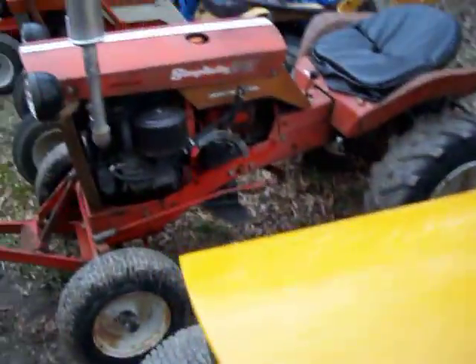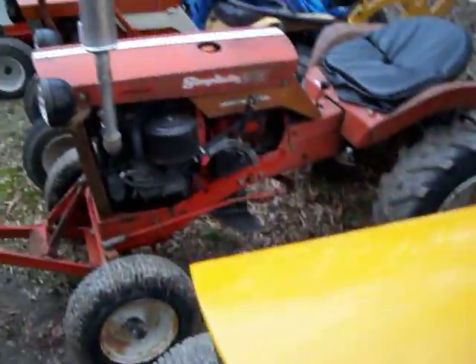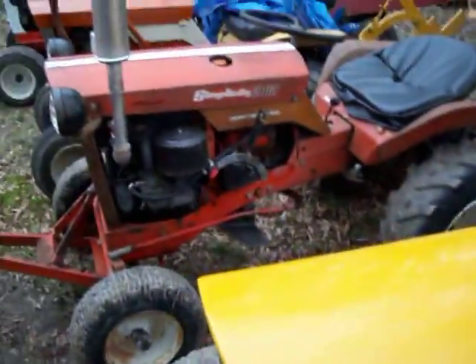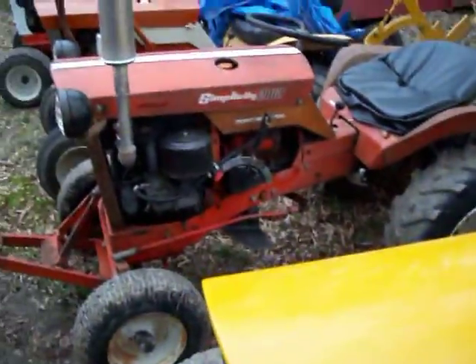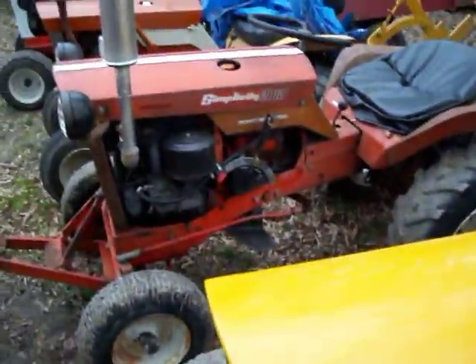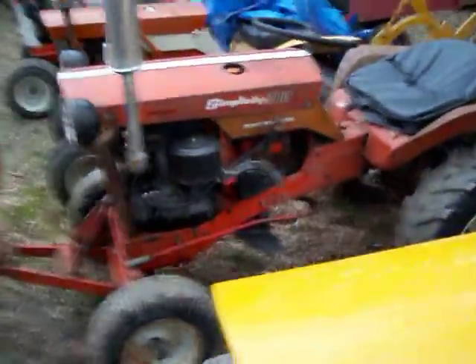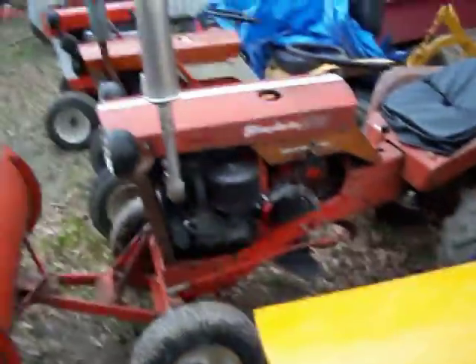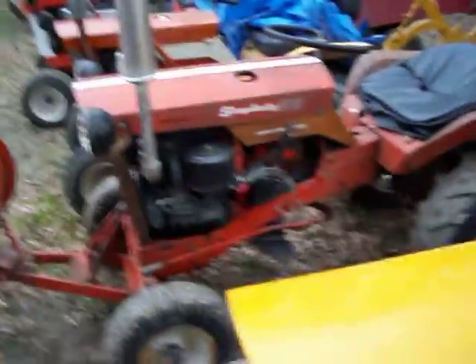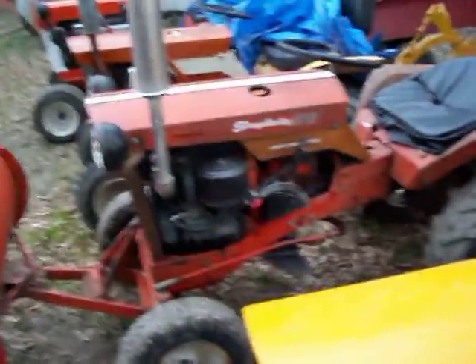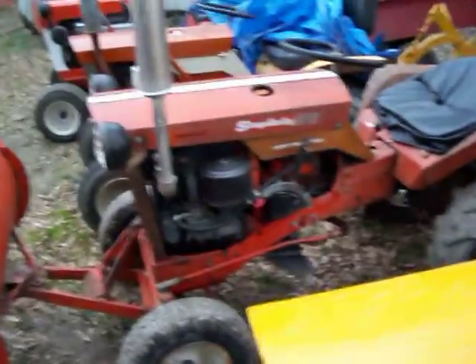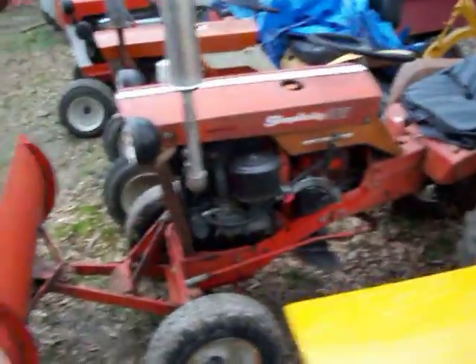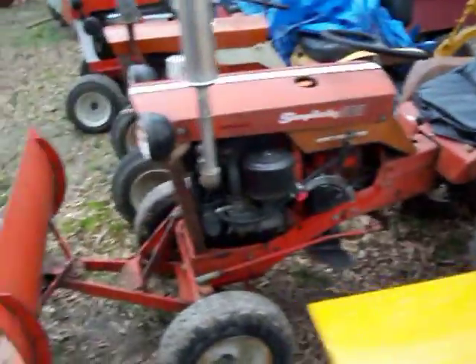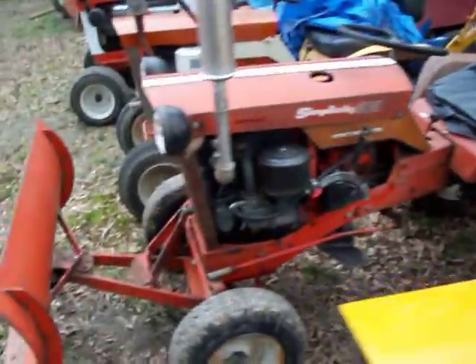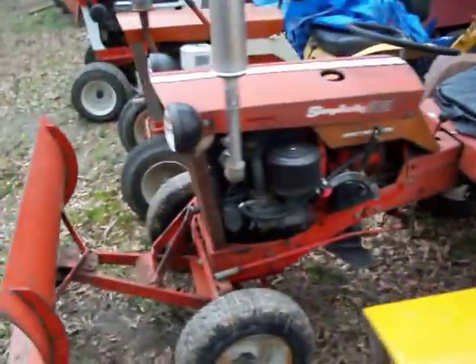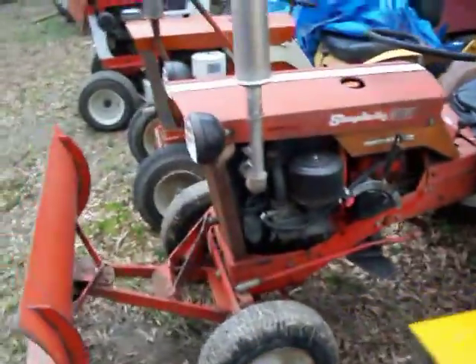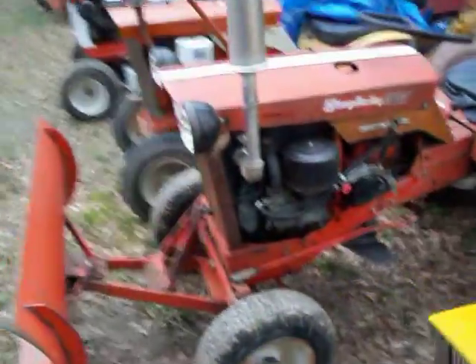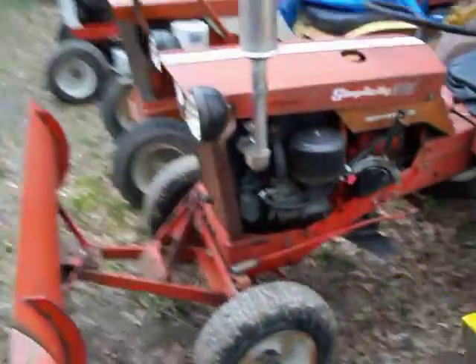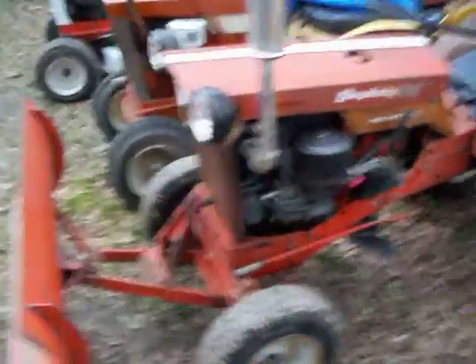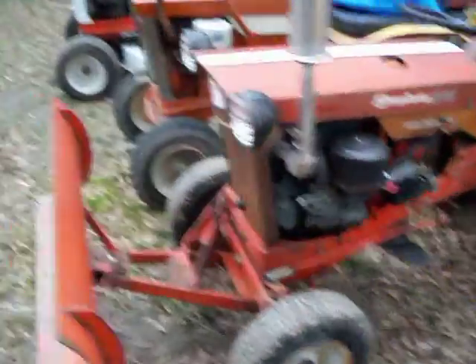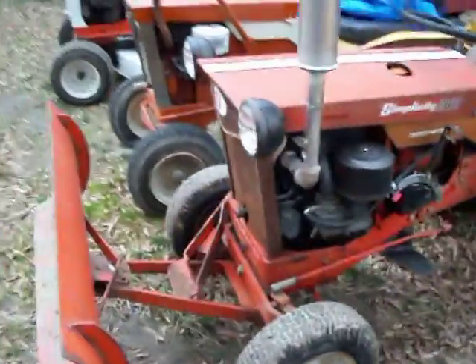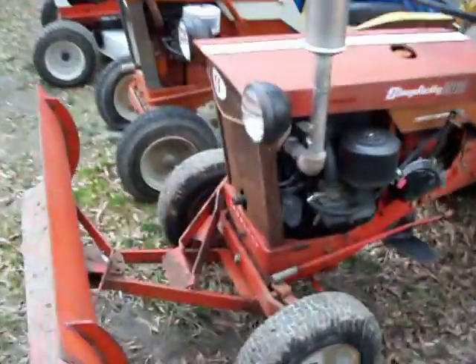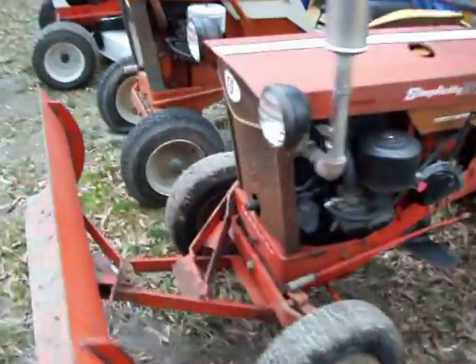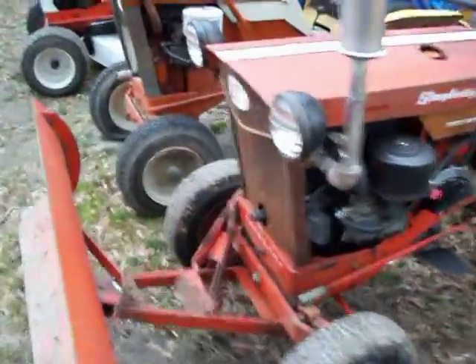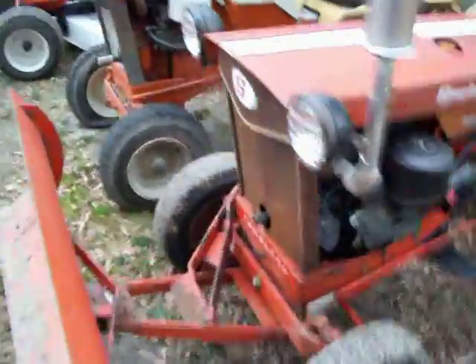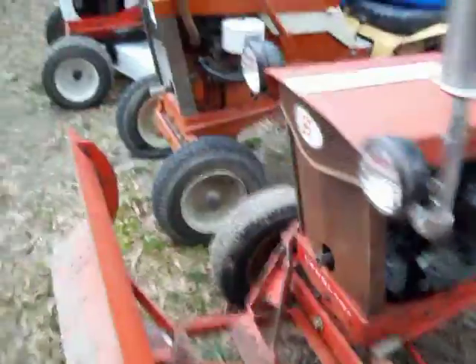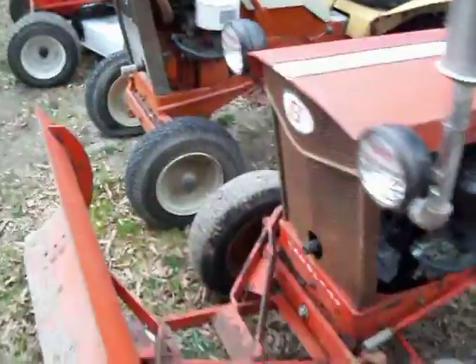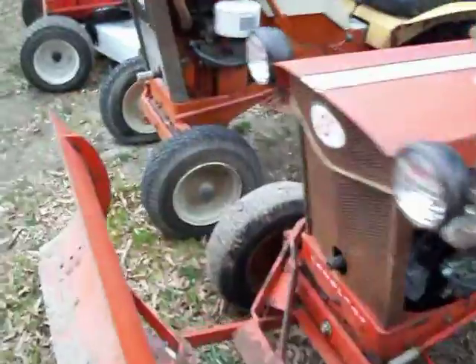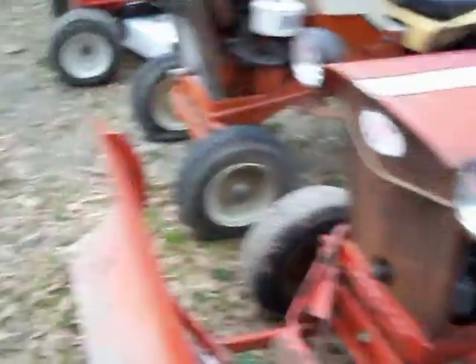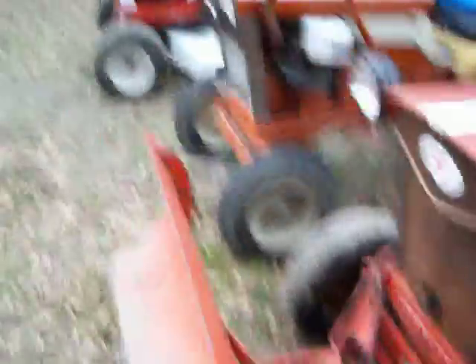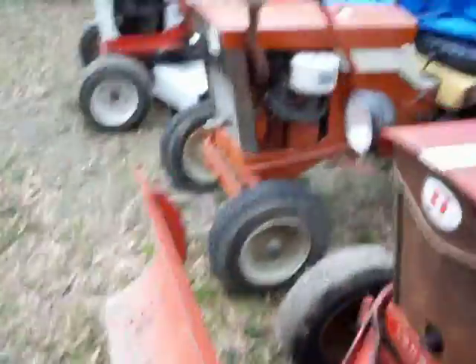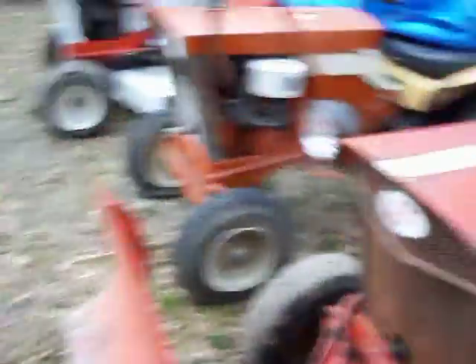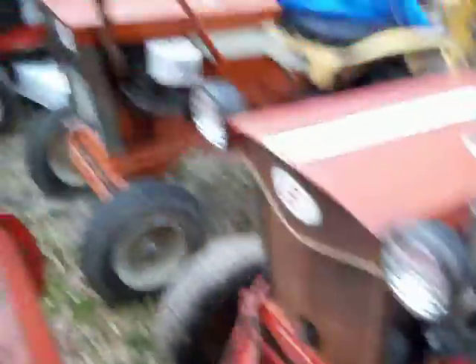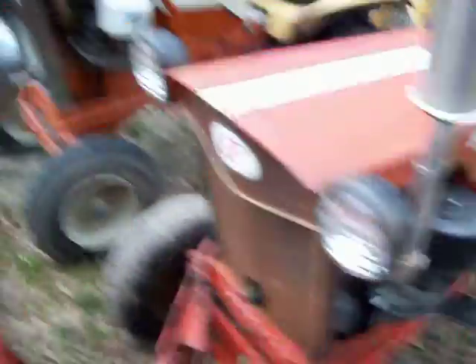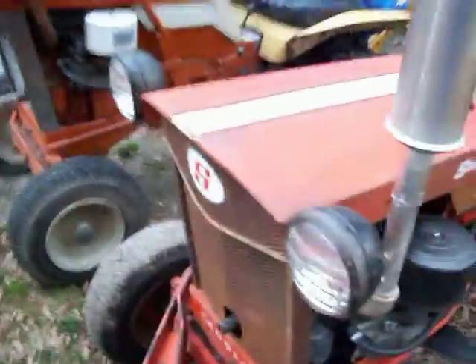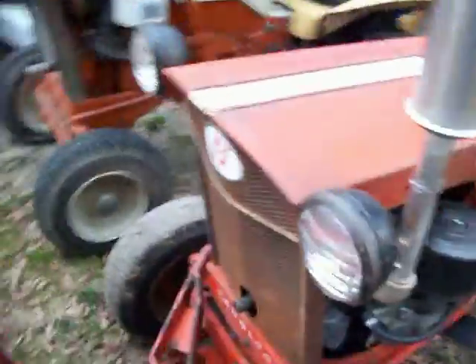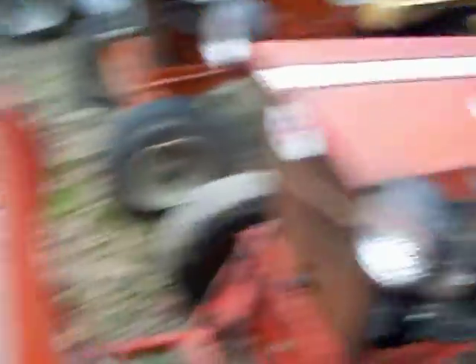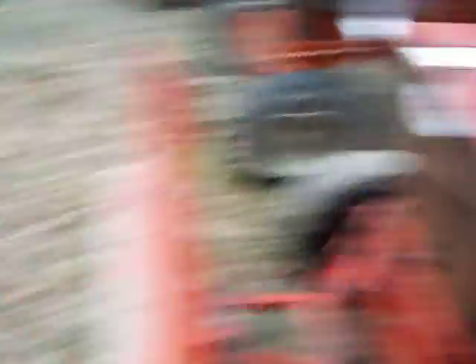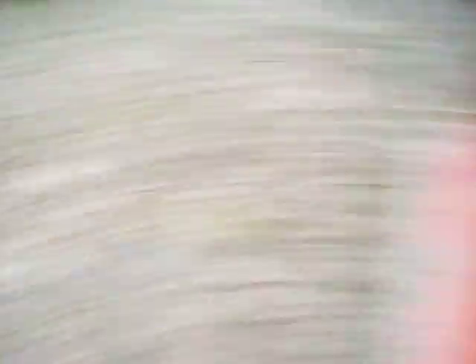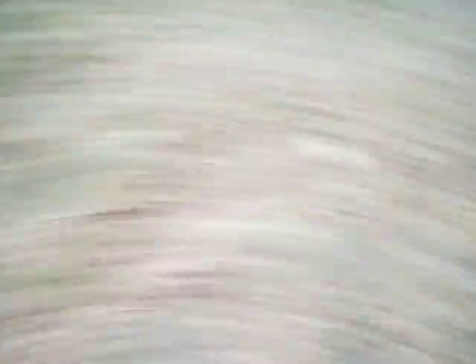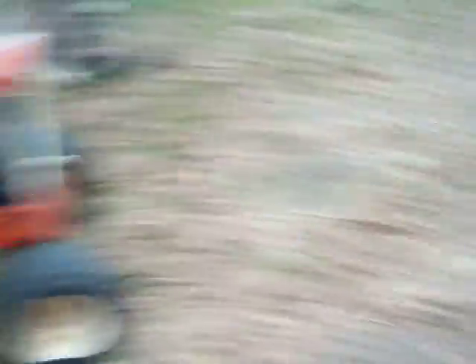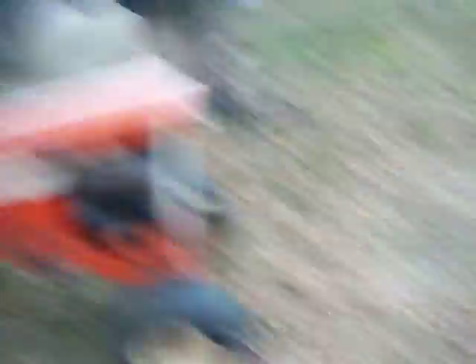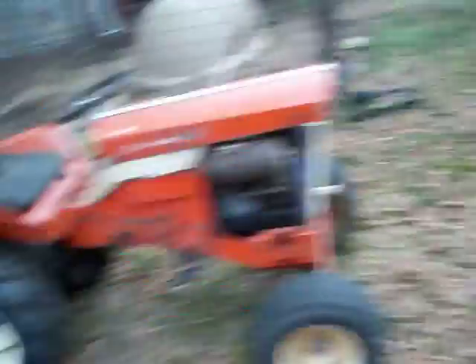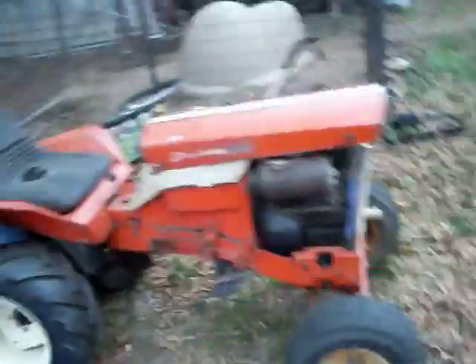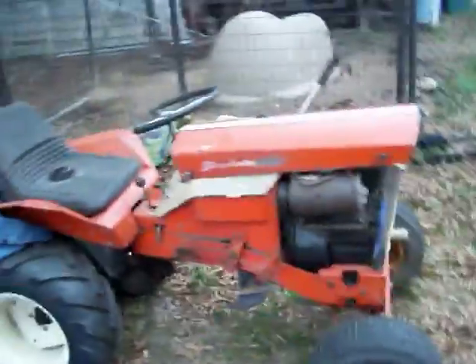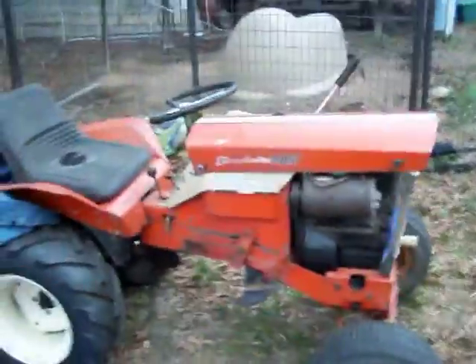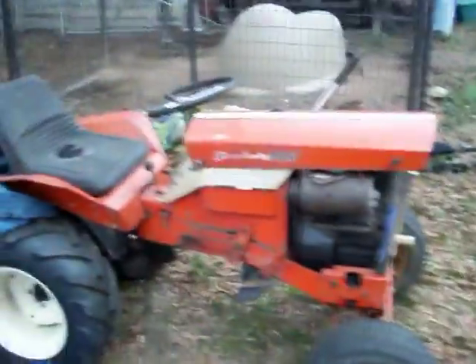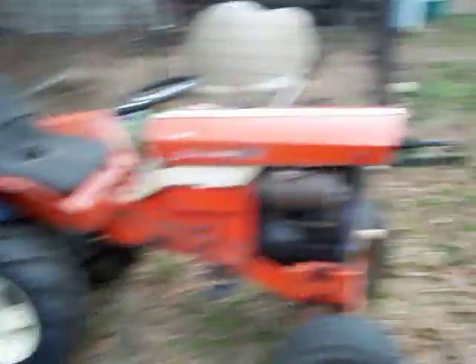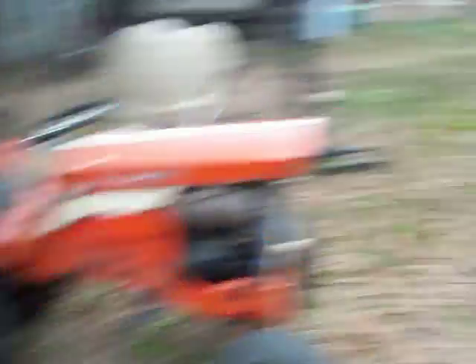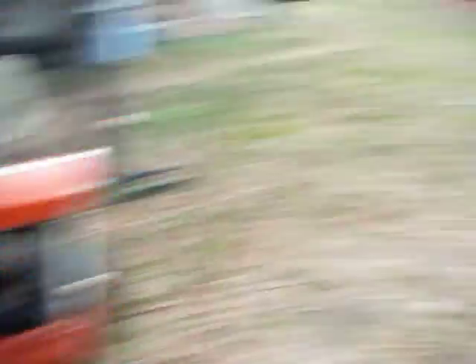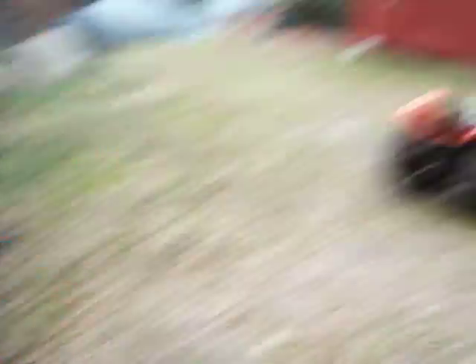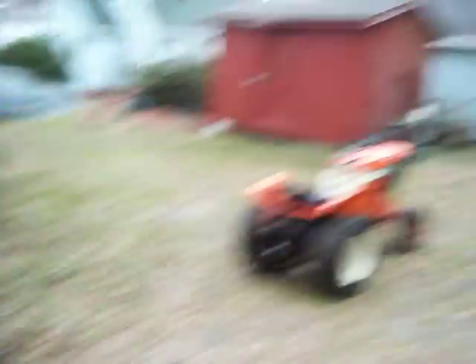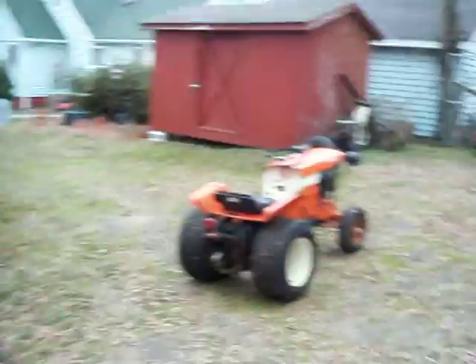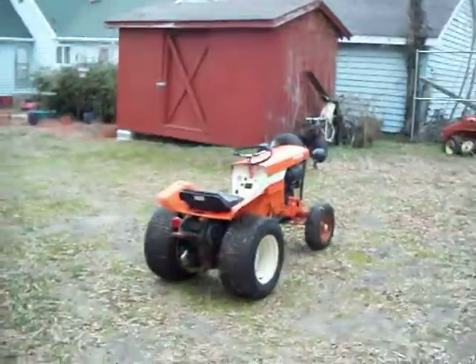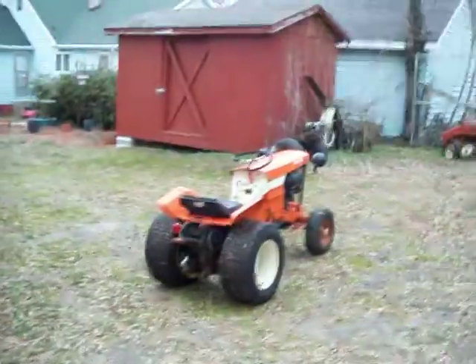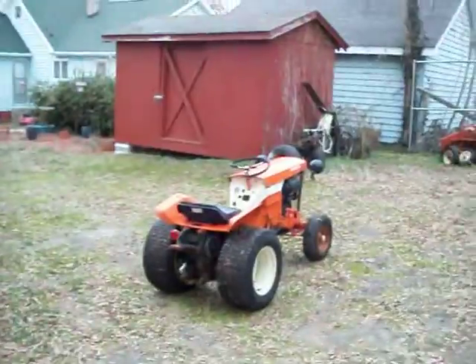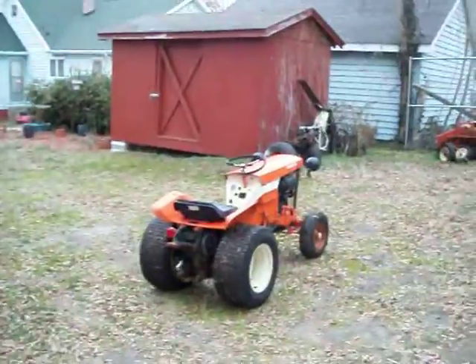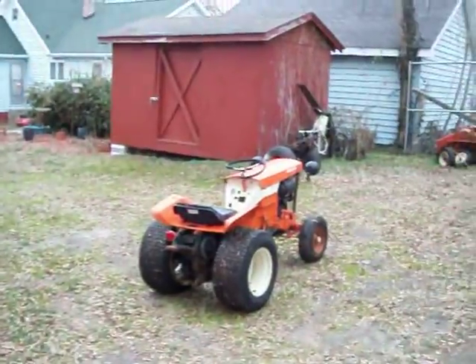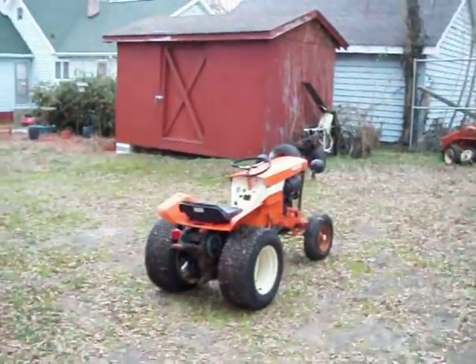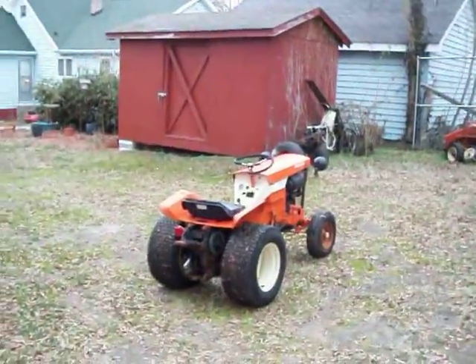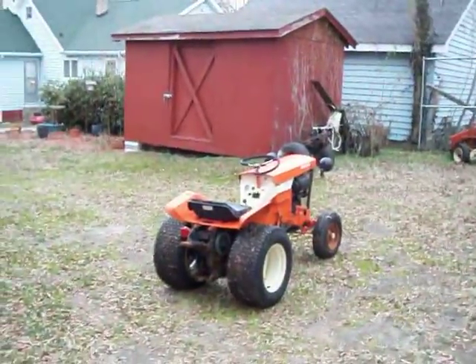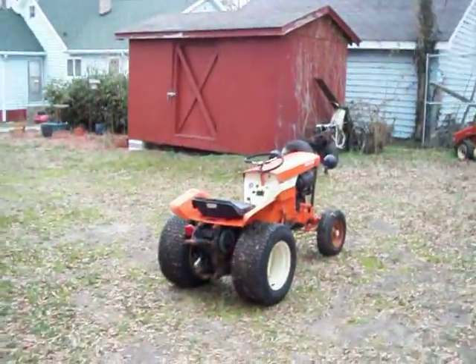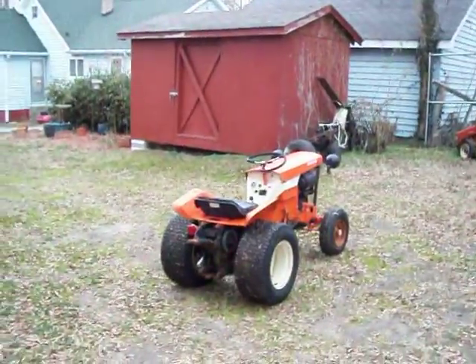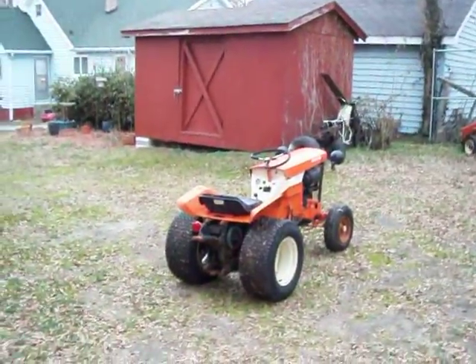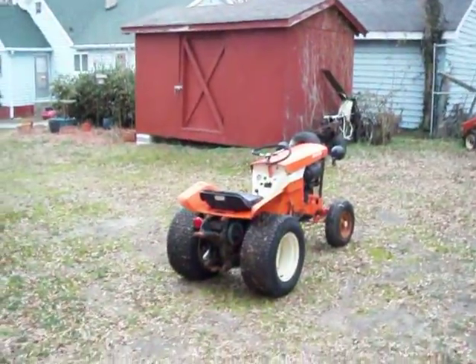It runs good. Hopefully soon I'll have its brothers all together.